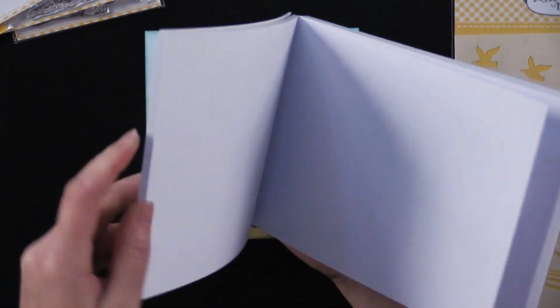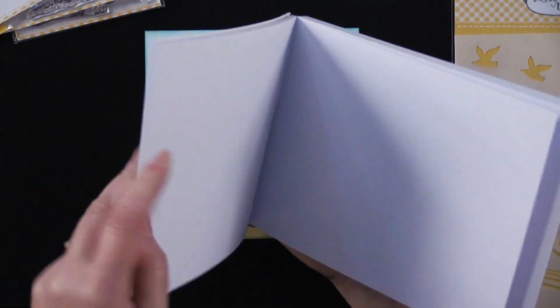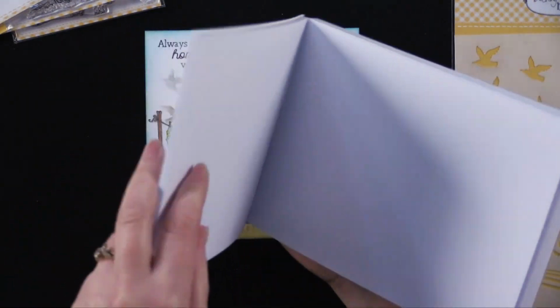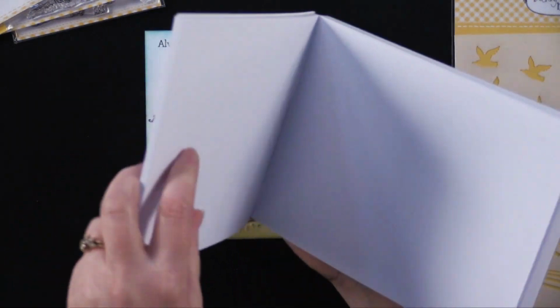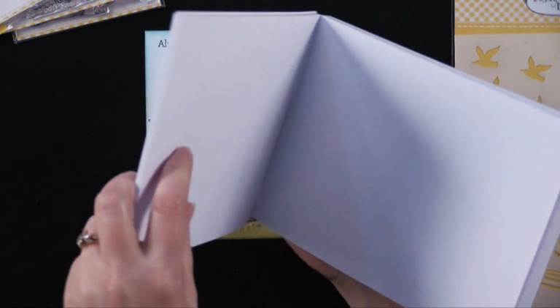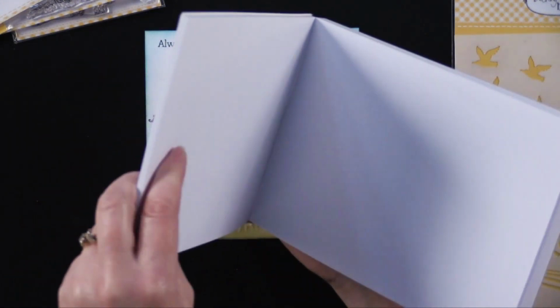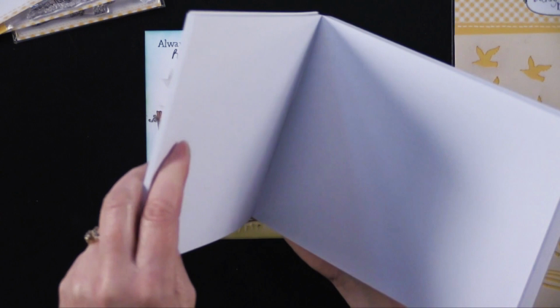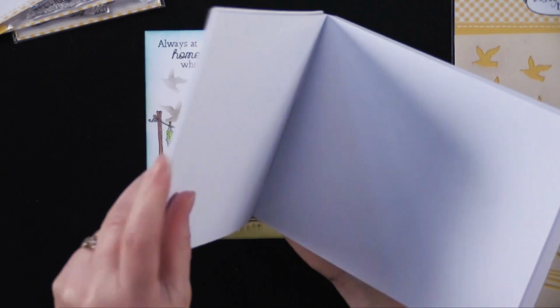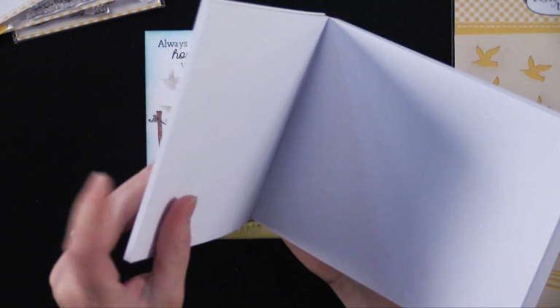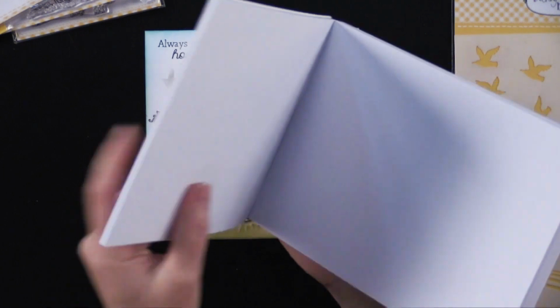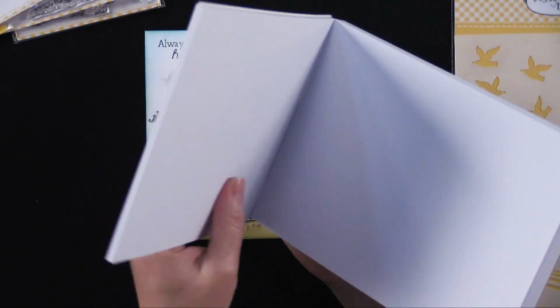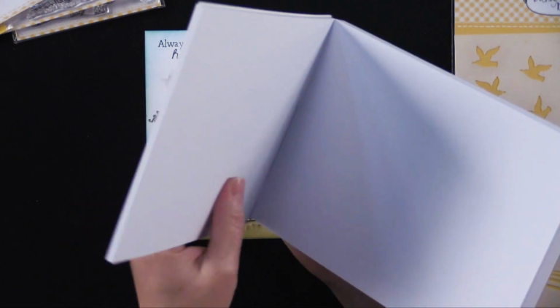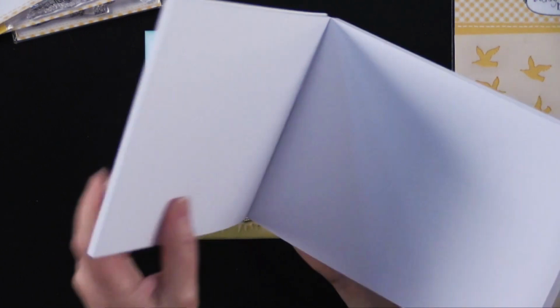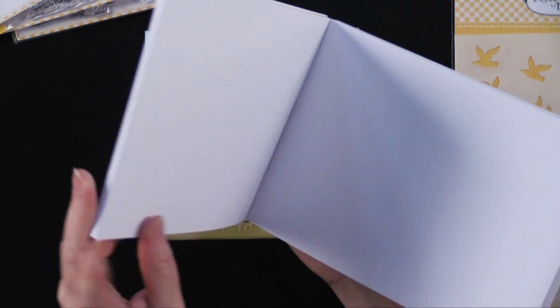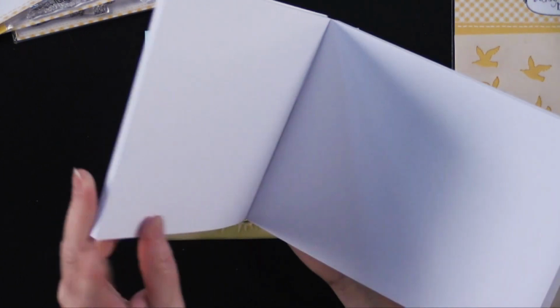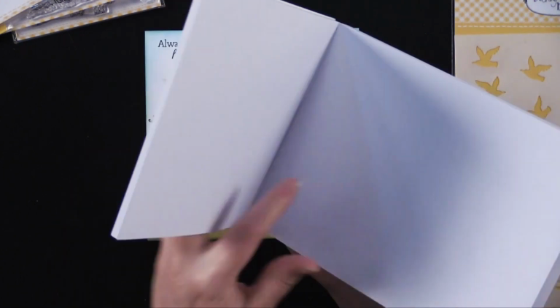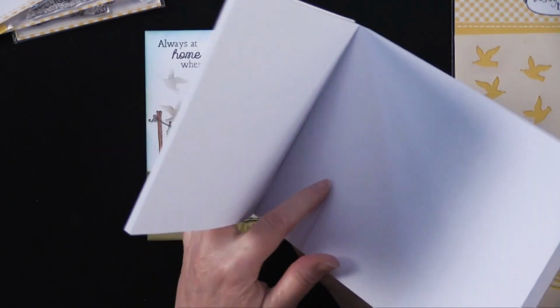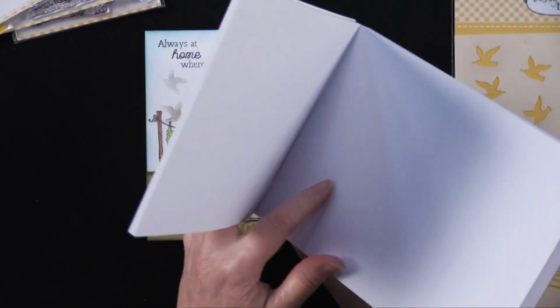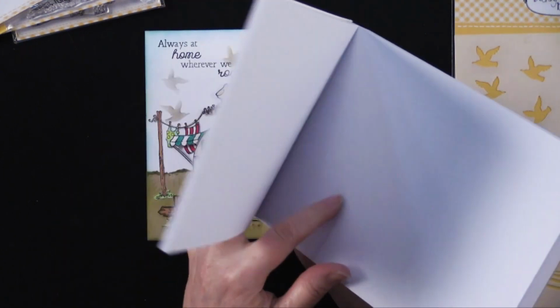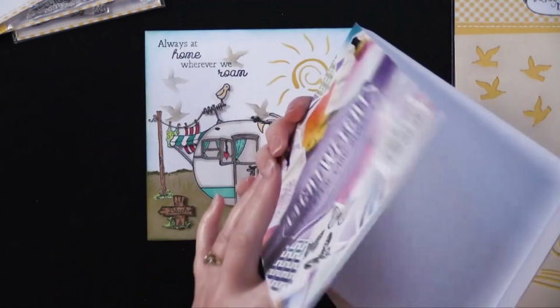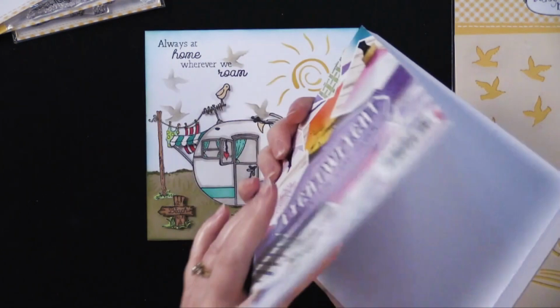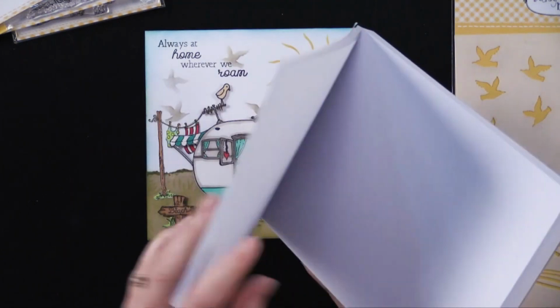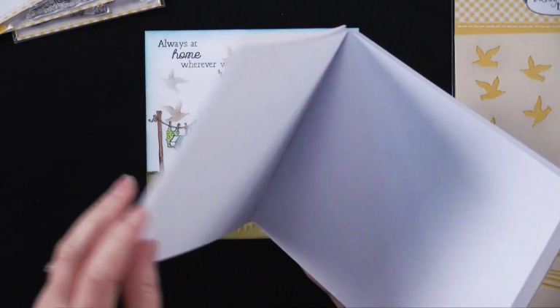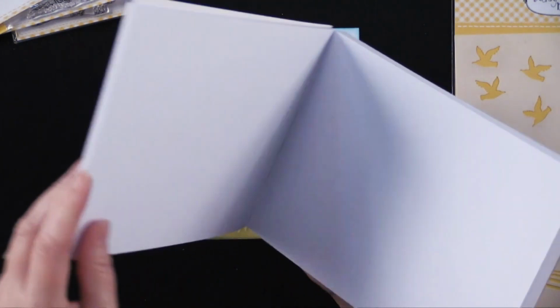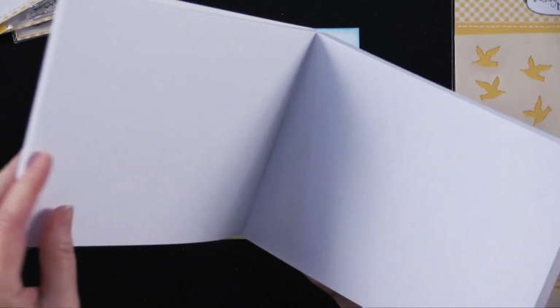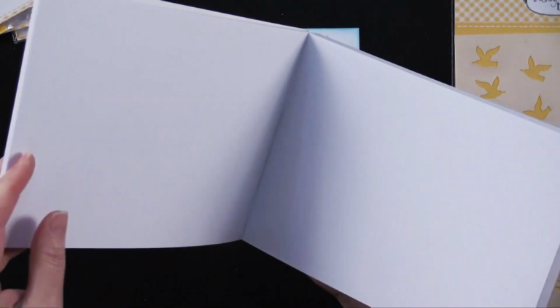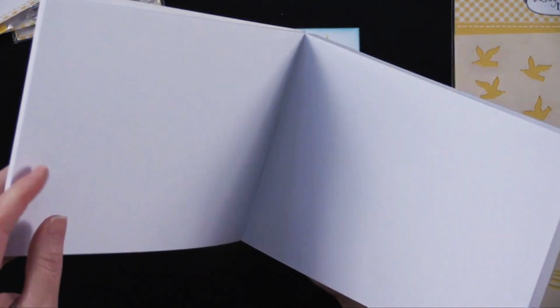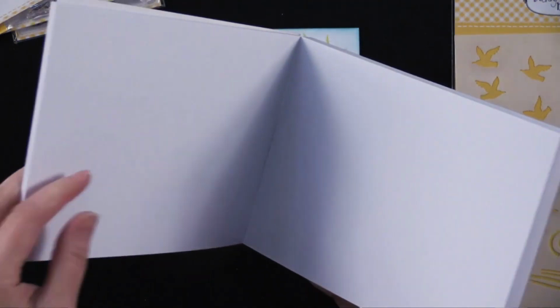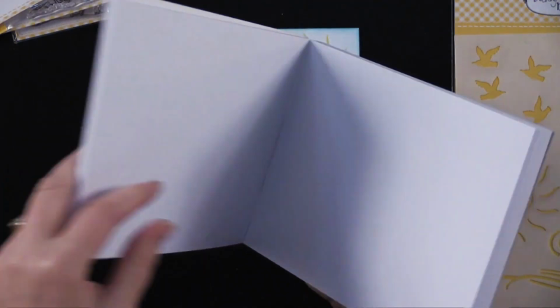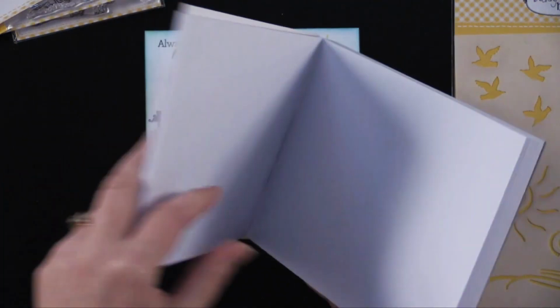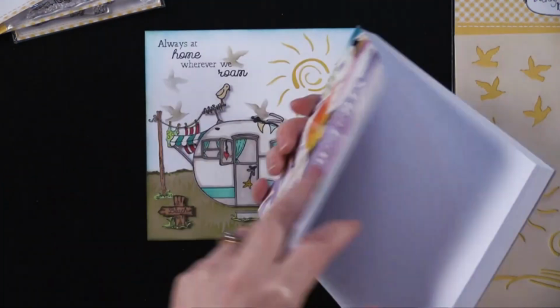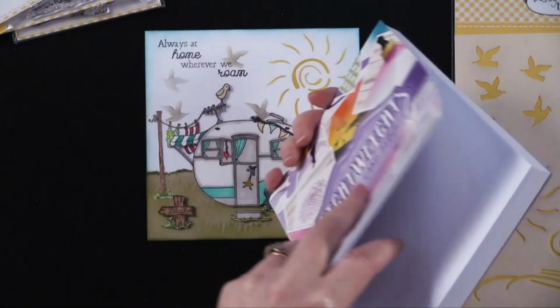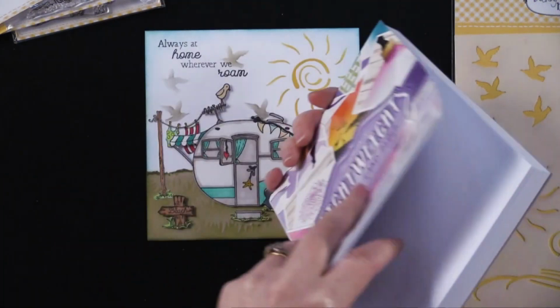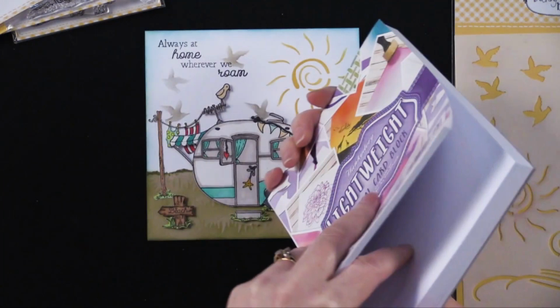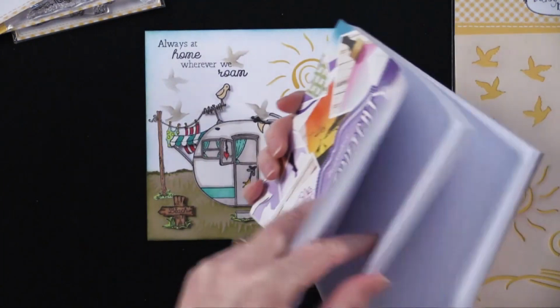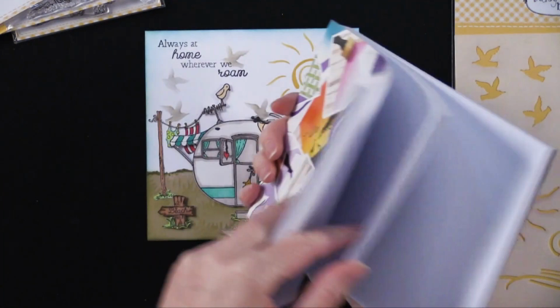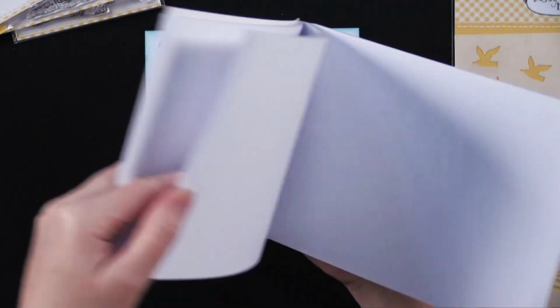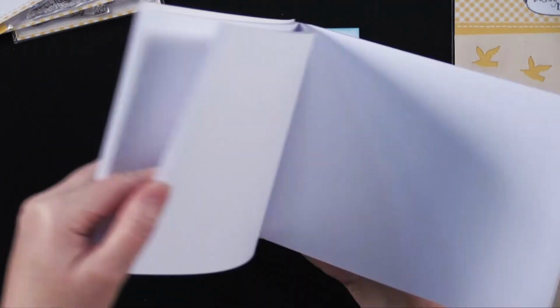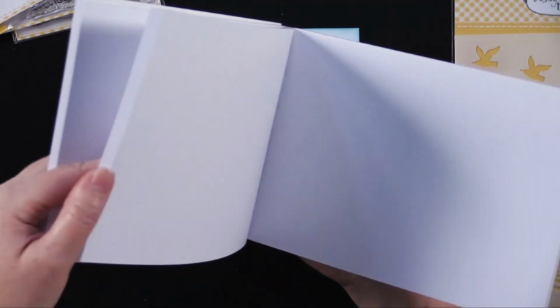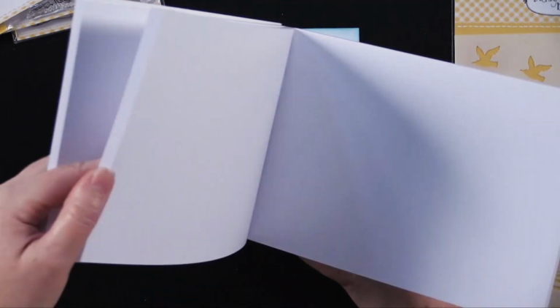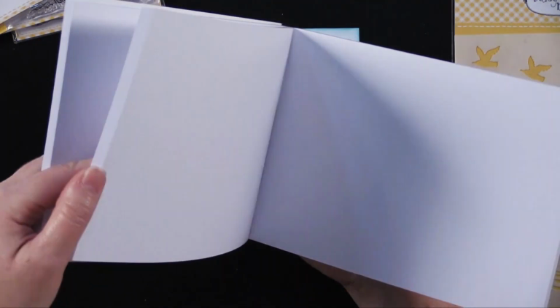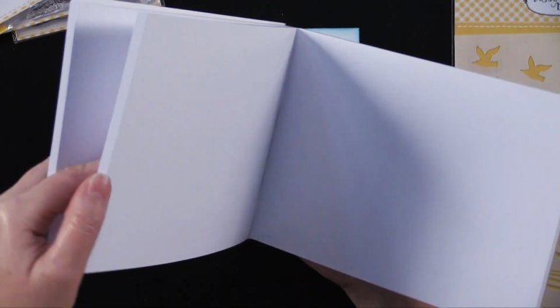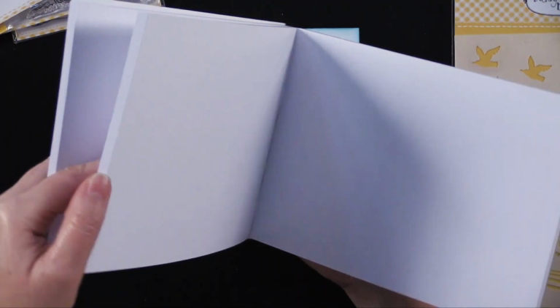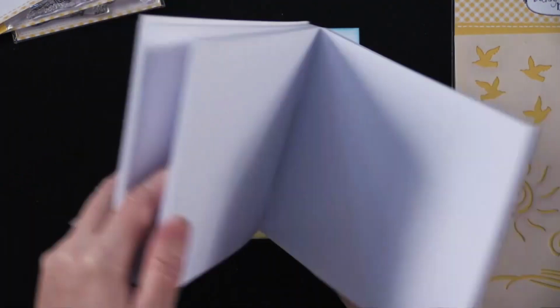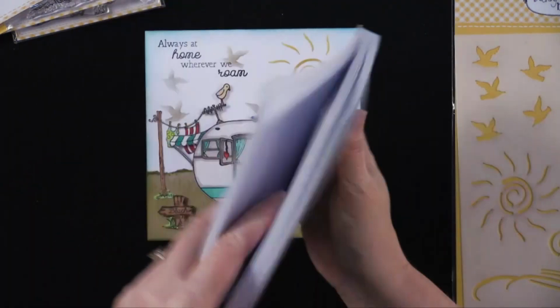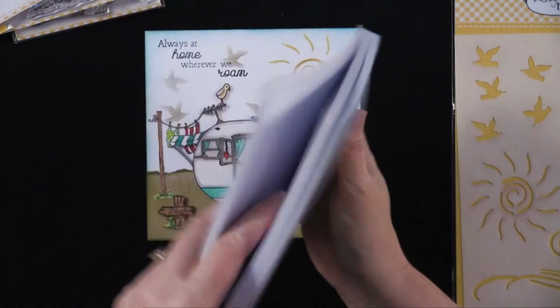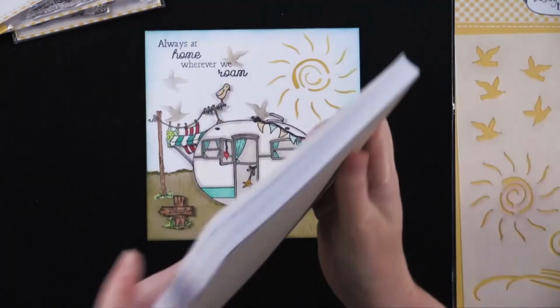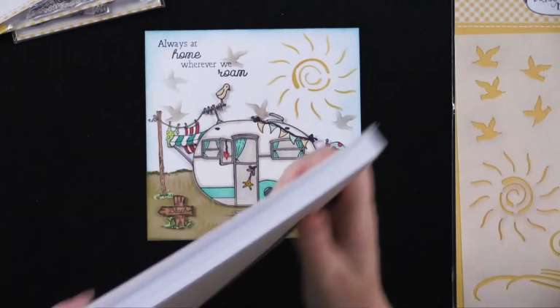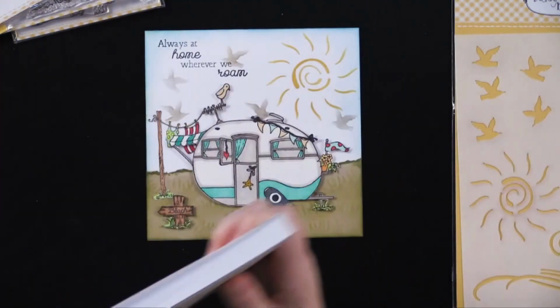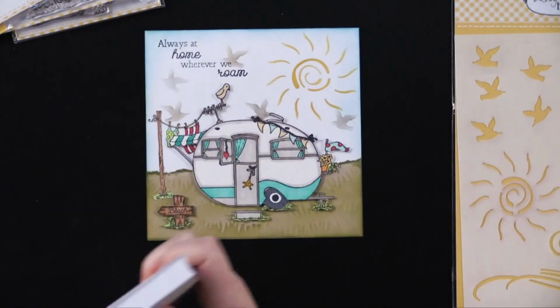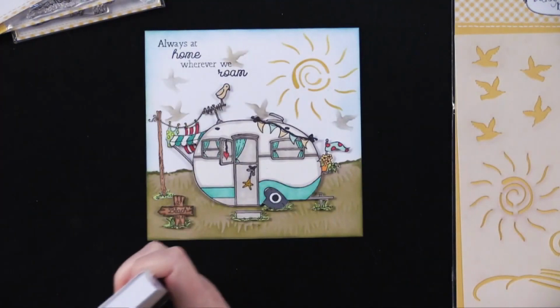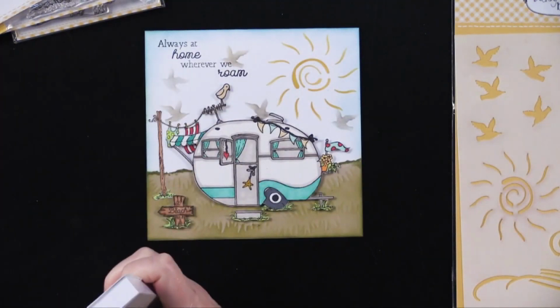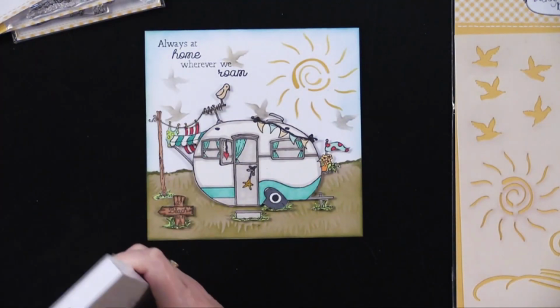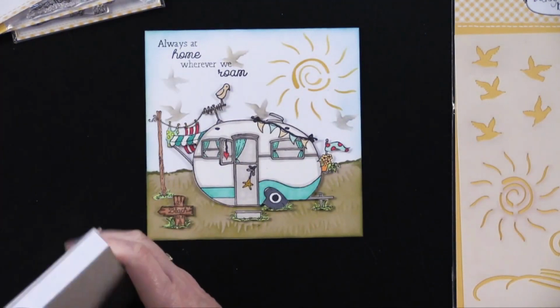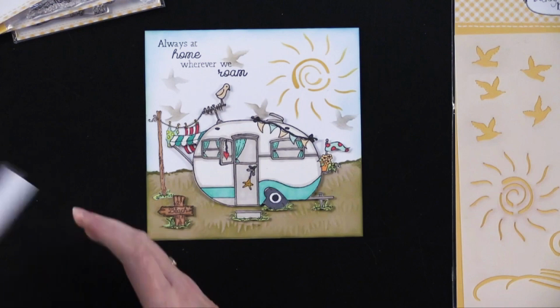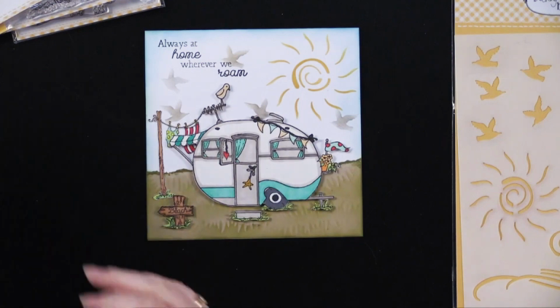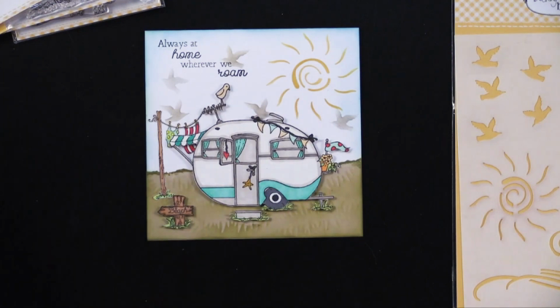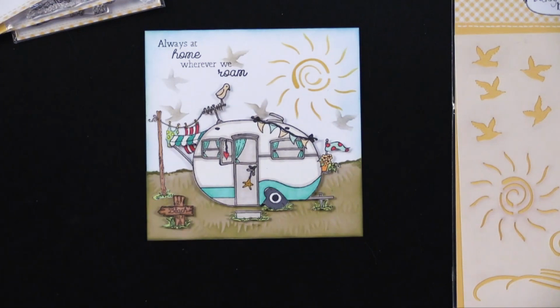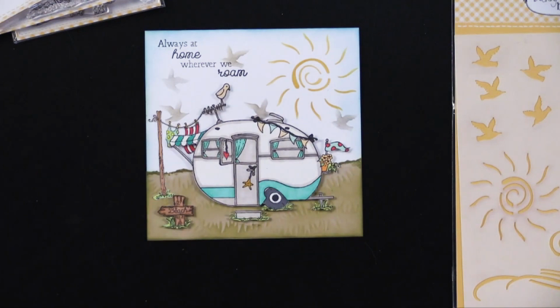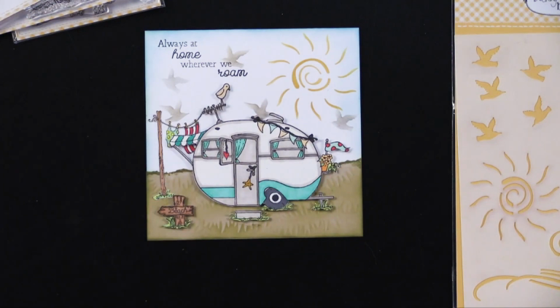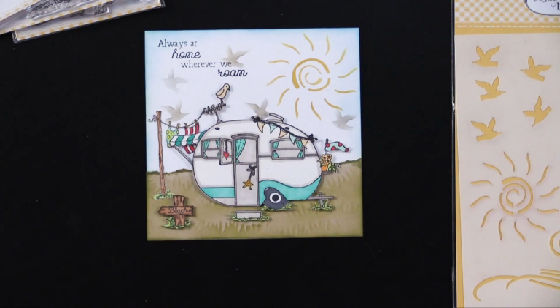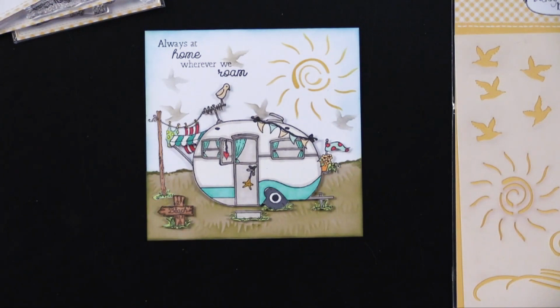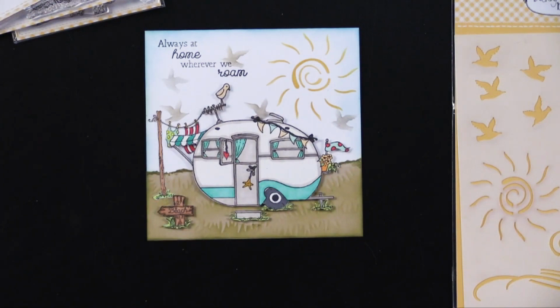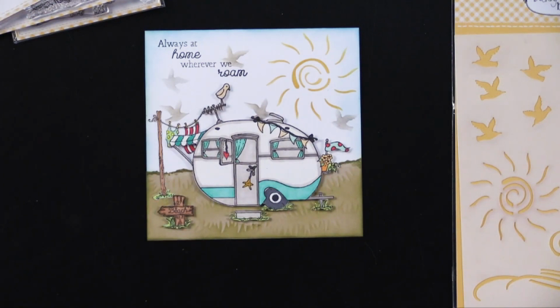It's essential cardstock and it's just got a really nice surface for stamping. It's got a really smooth surface — it's not glossy, it's a matte finish. I highly recommend that as well.